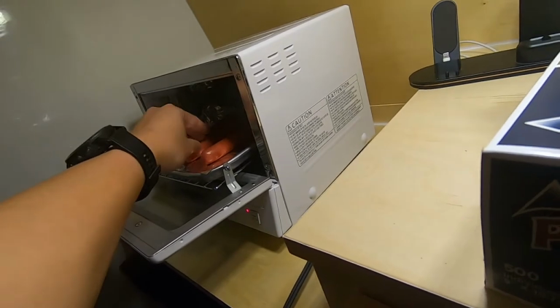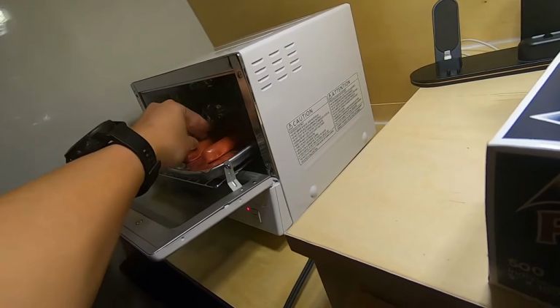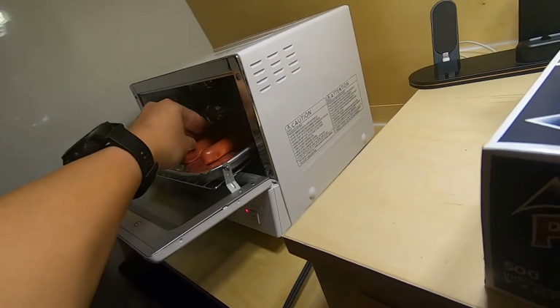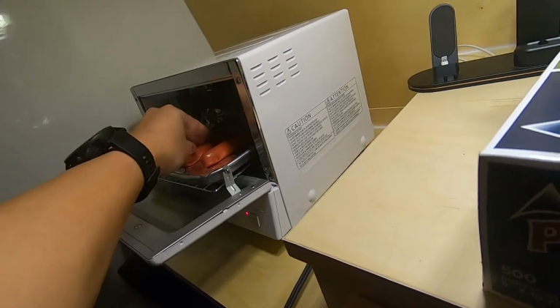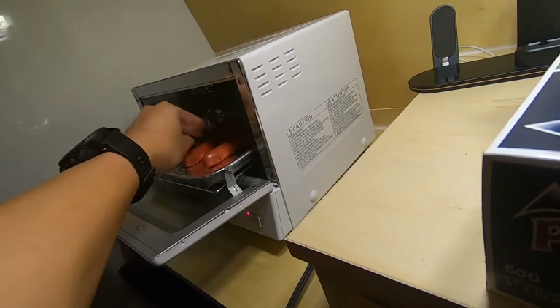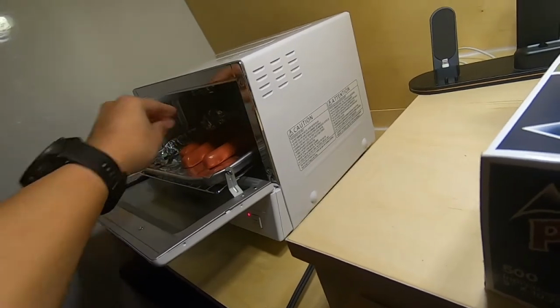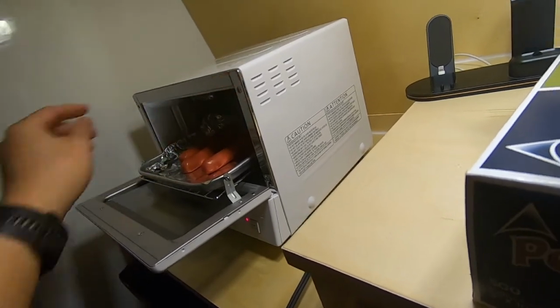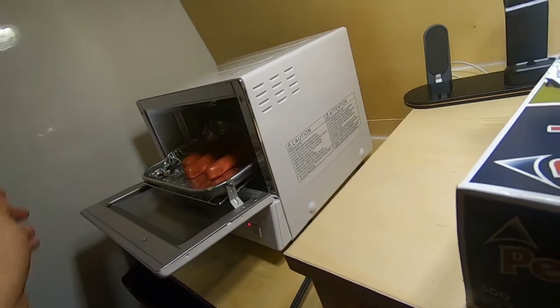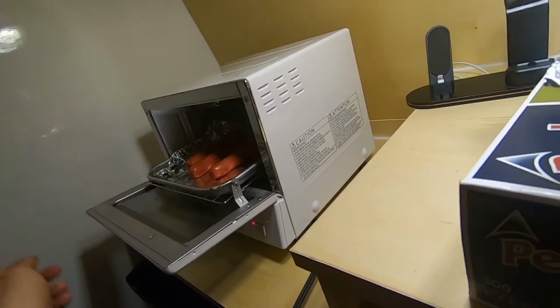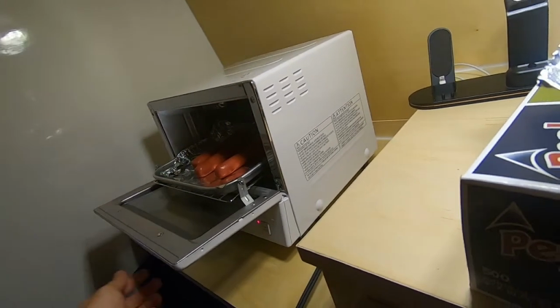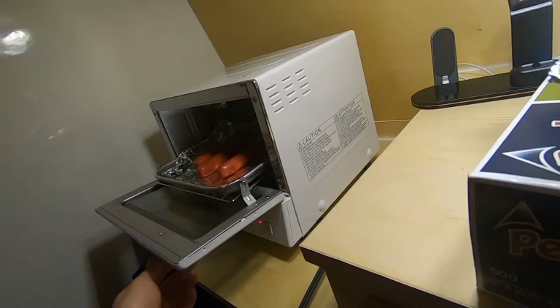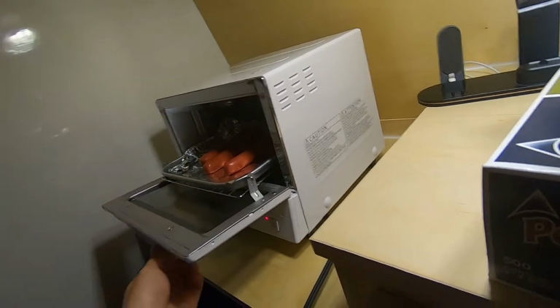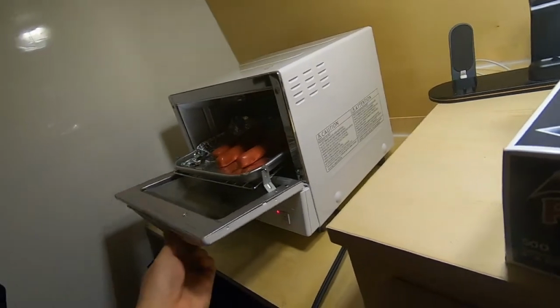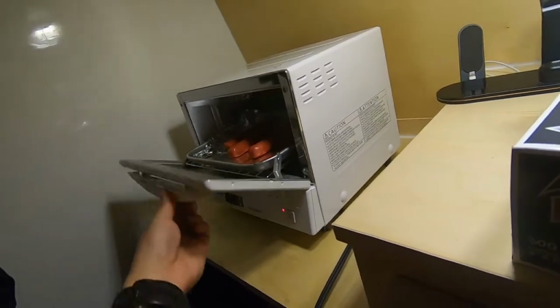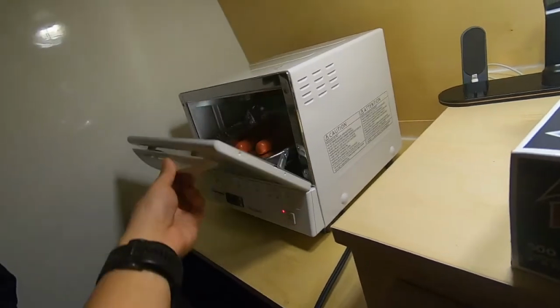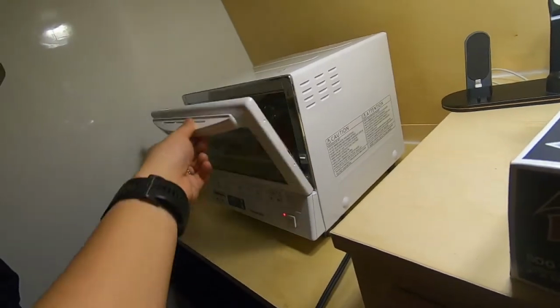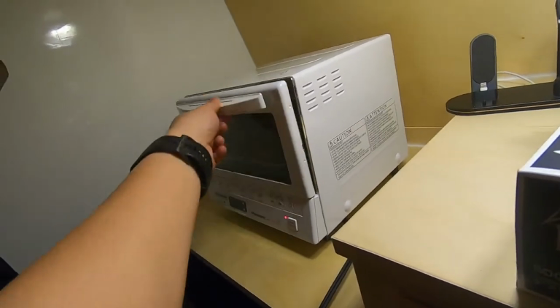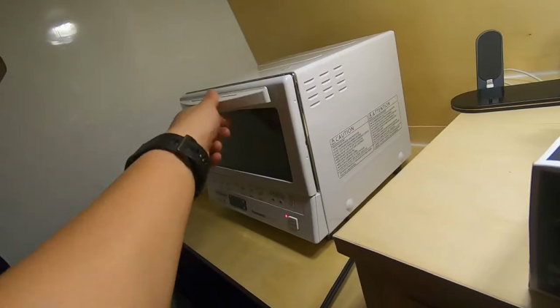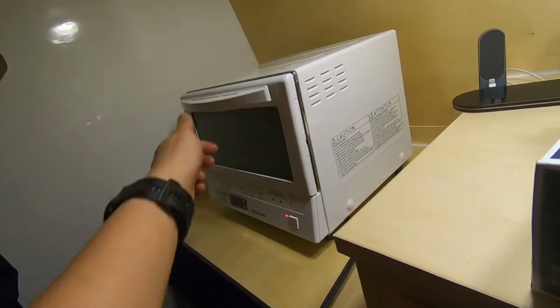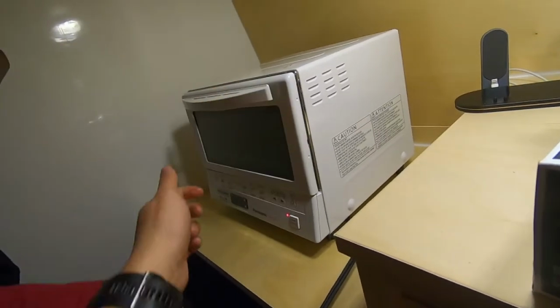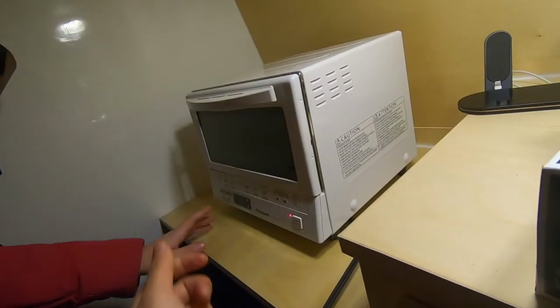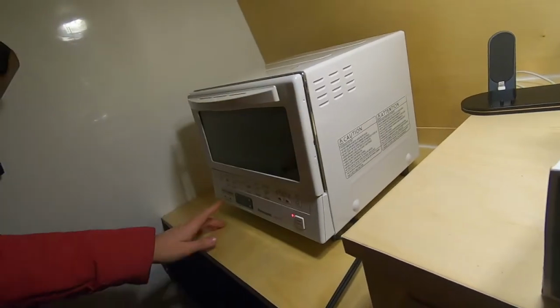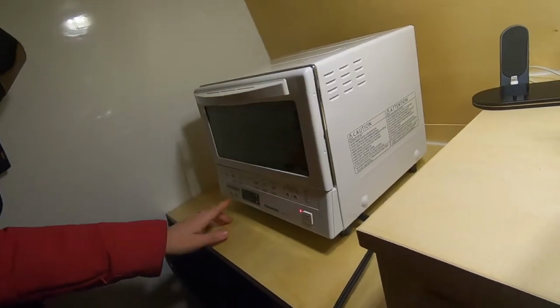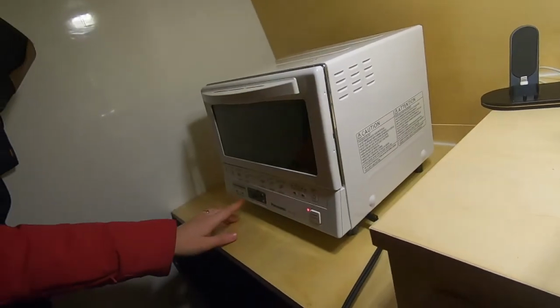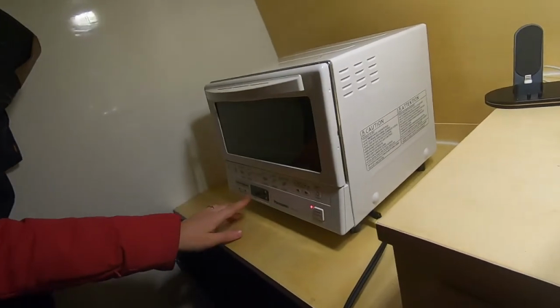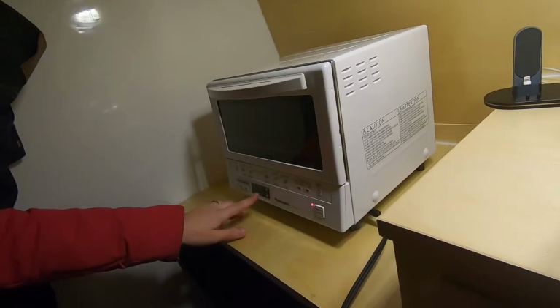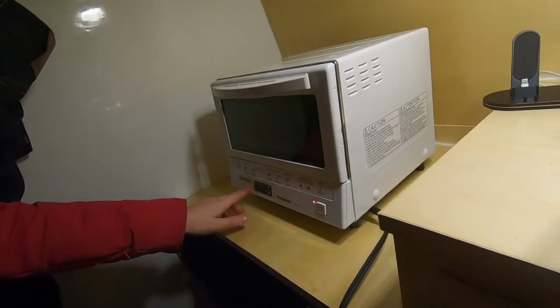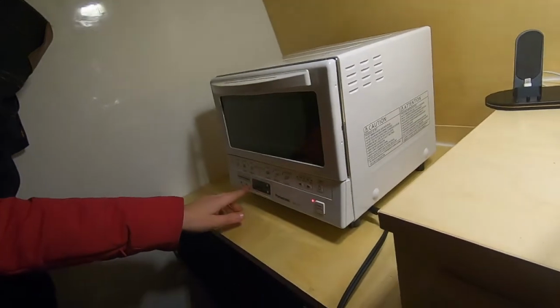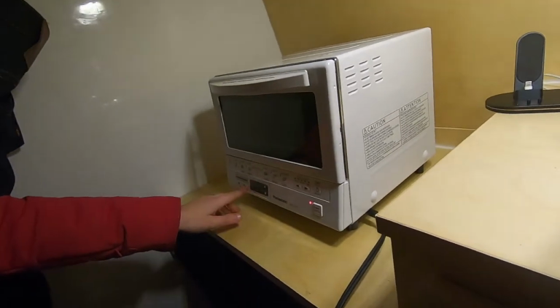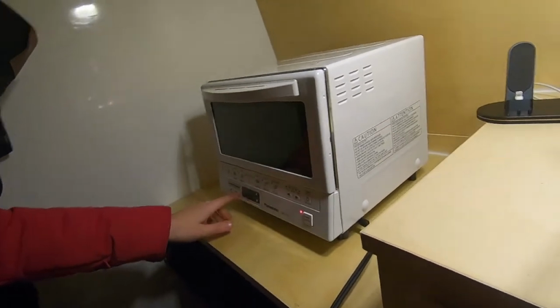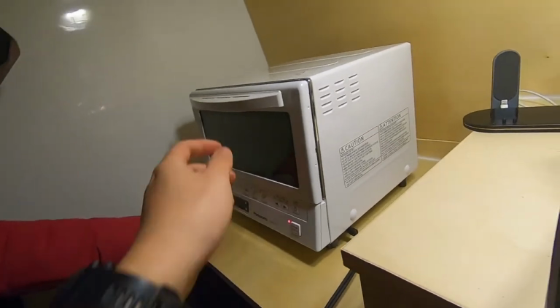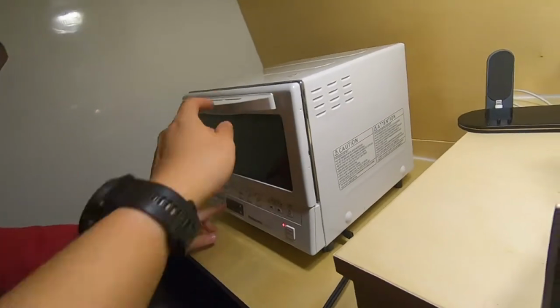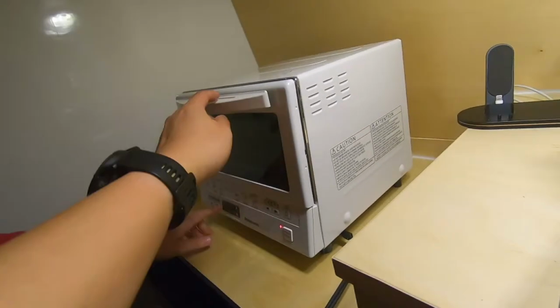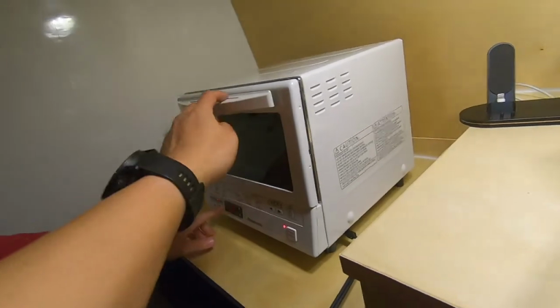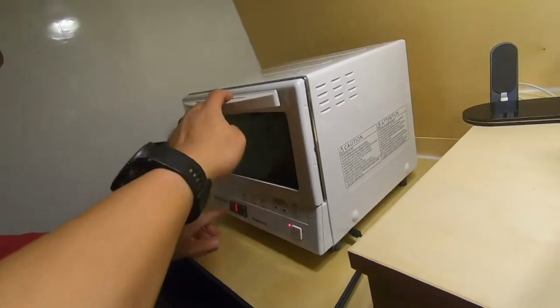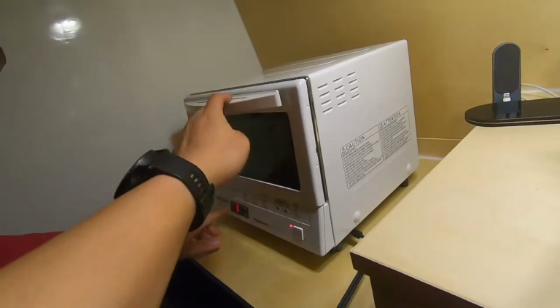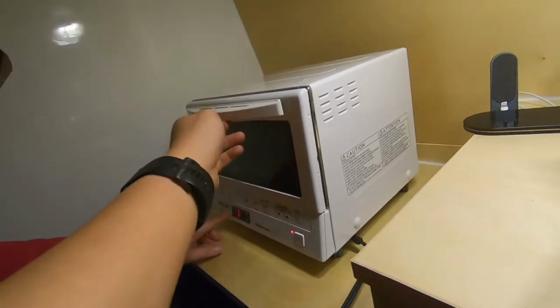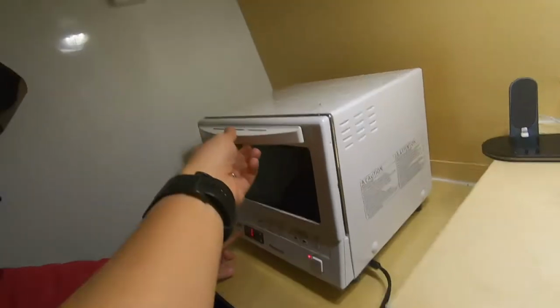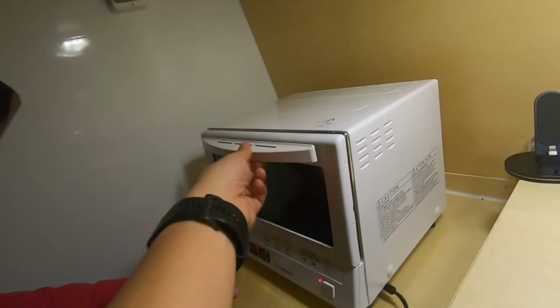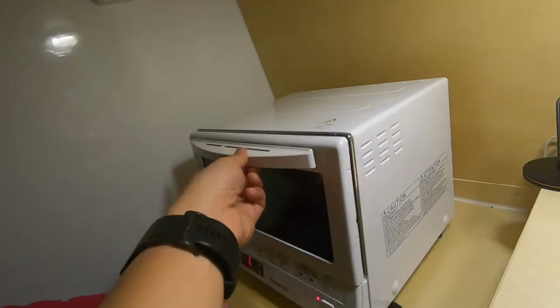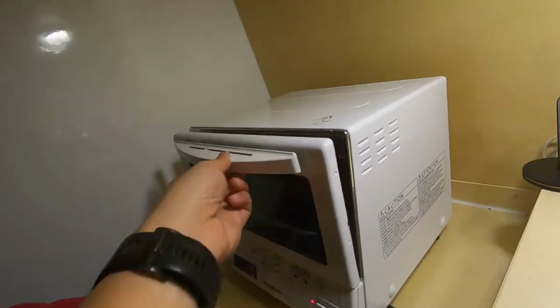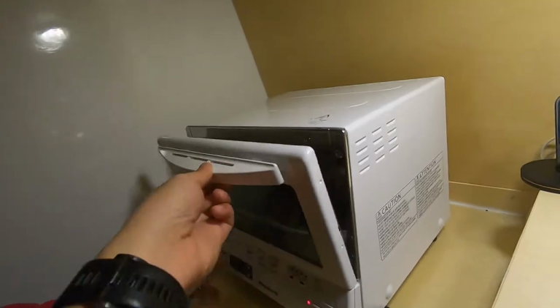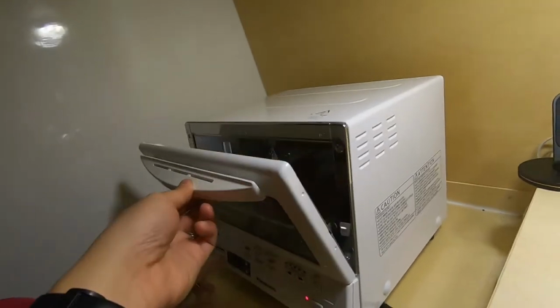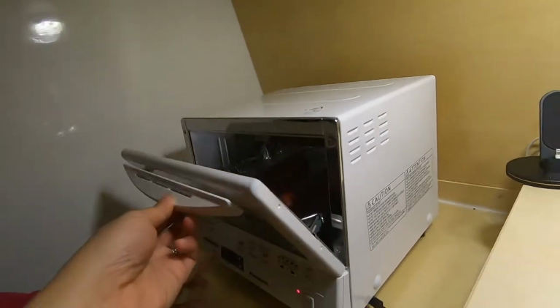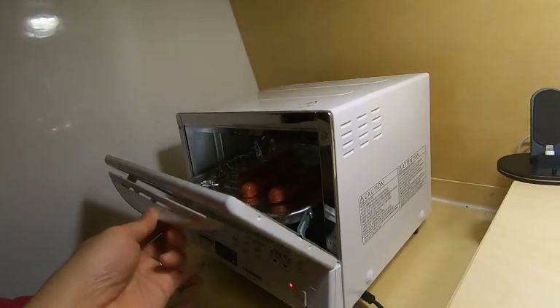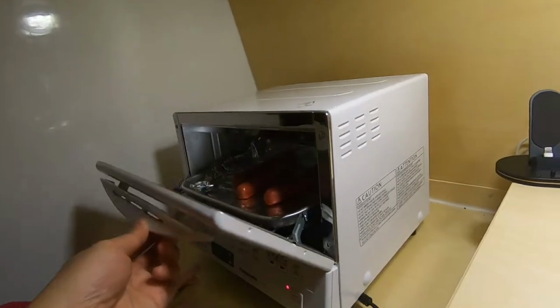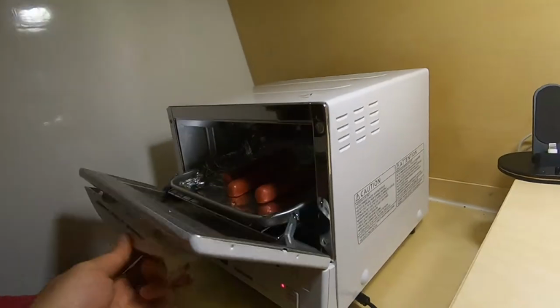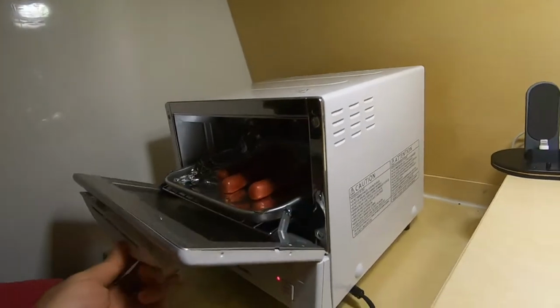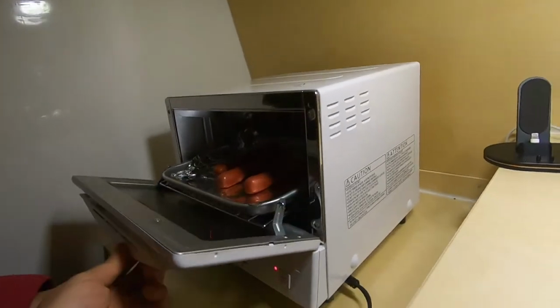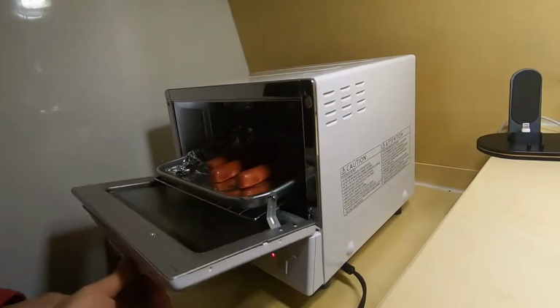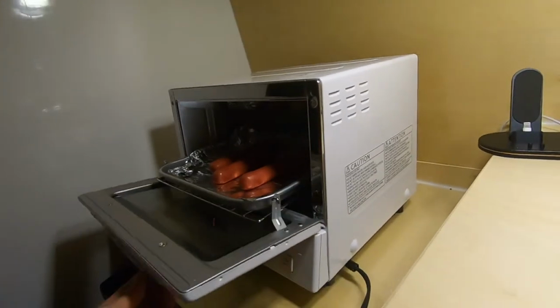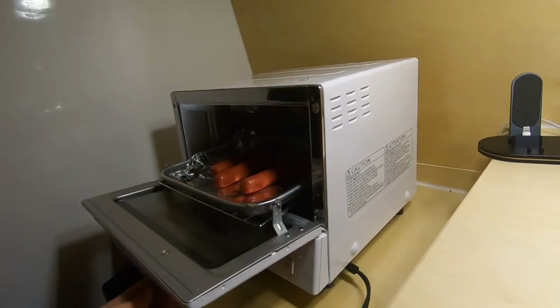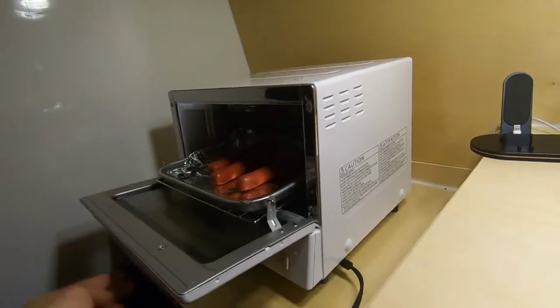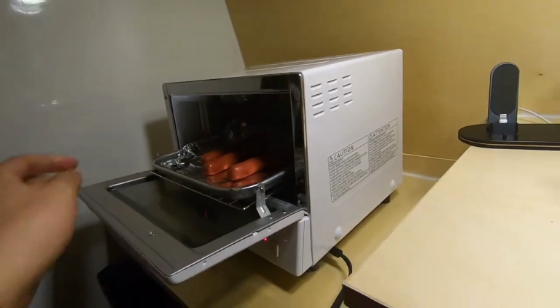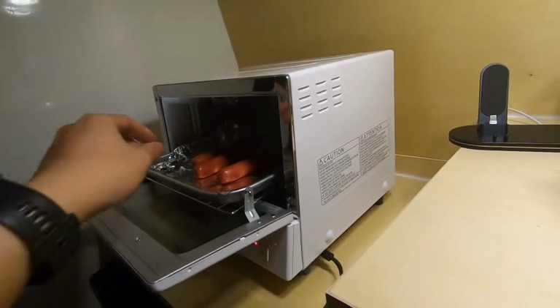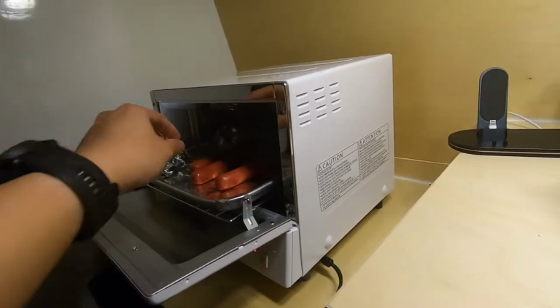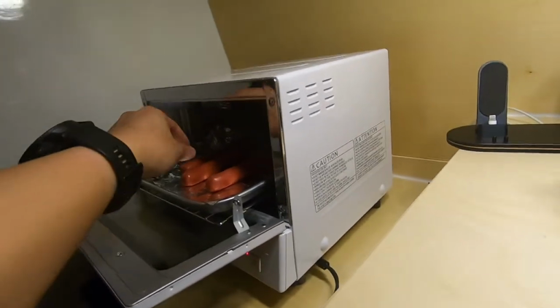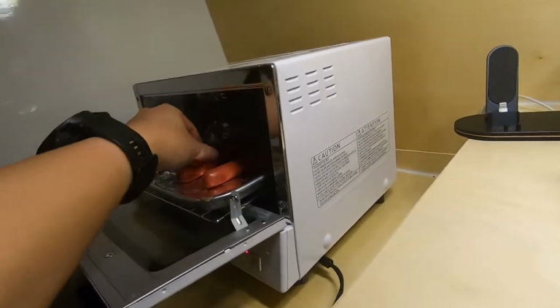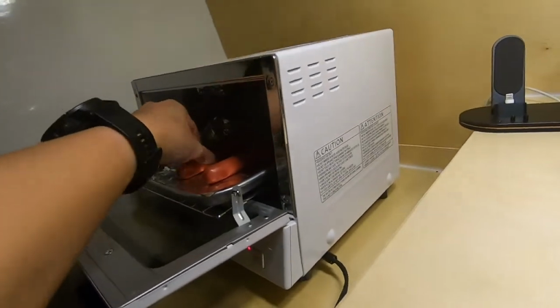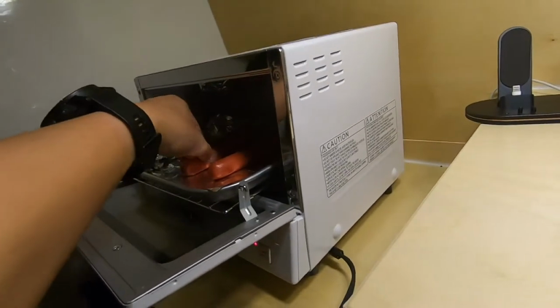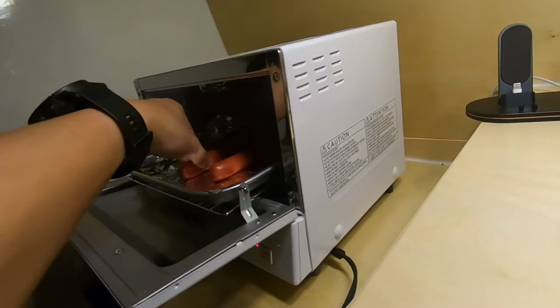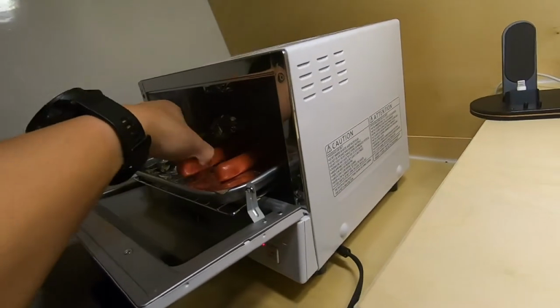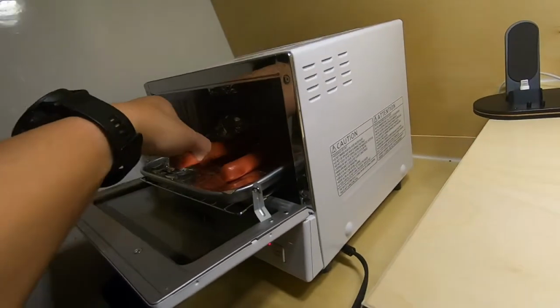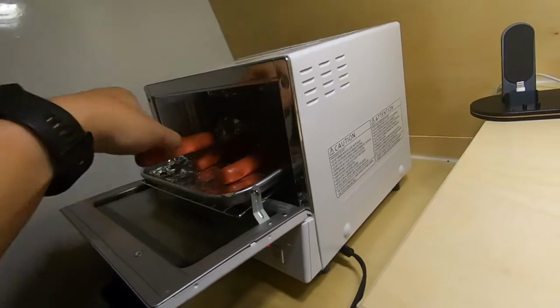Give it another minute. Yeah, okay, let's give it another minute. I think we should arrange them lengthways so they match the light.